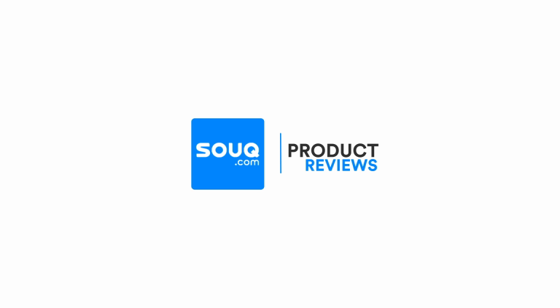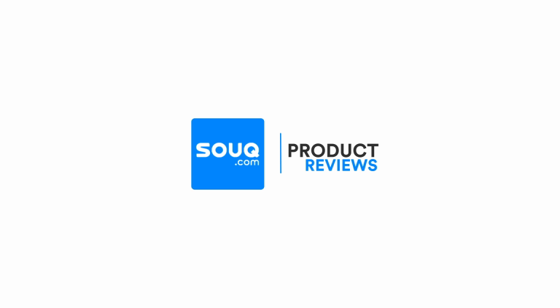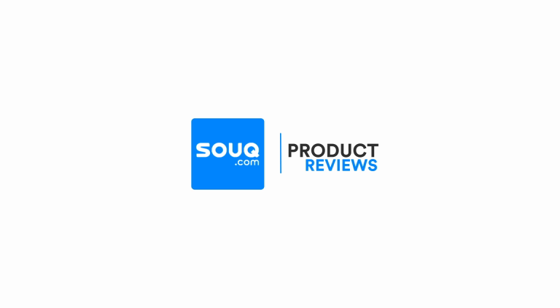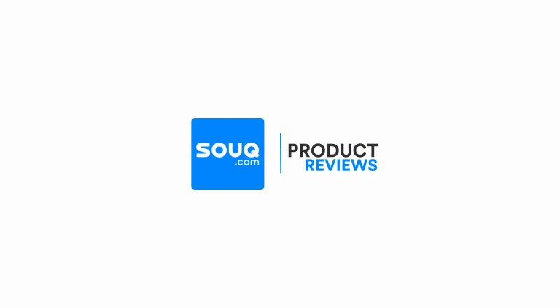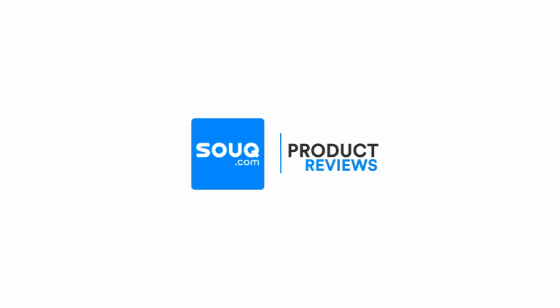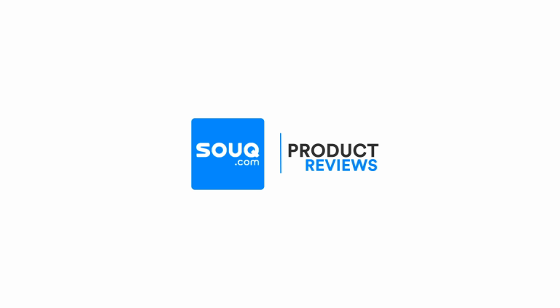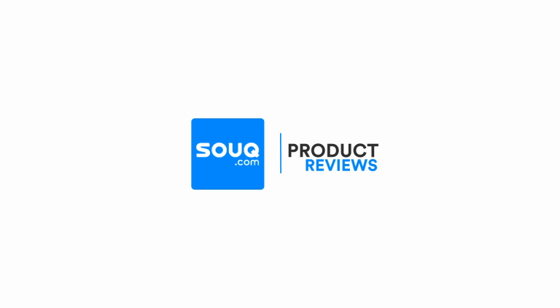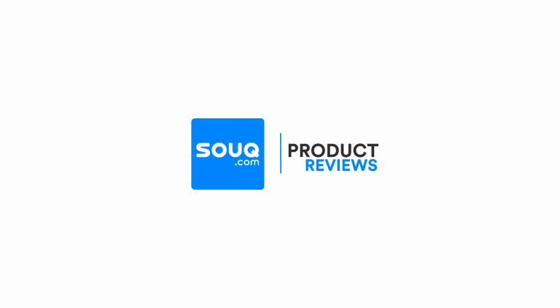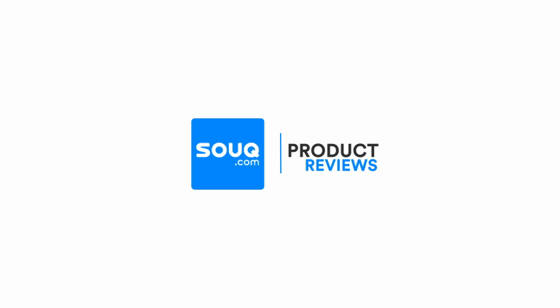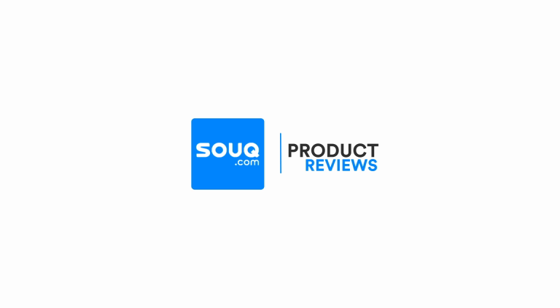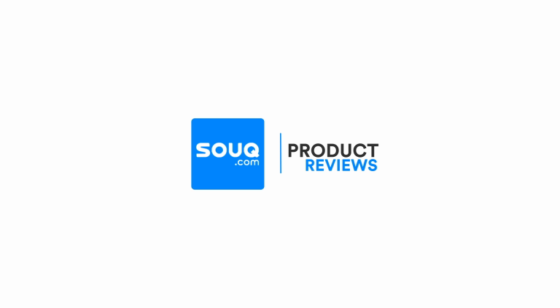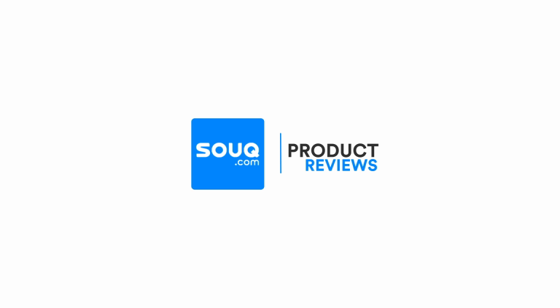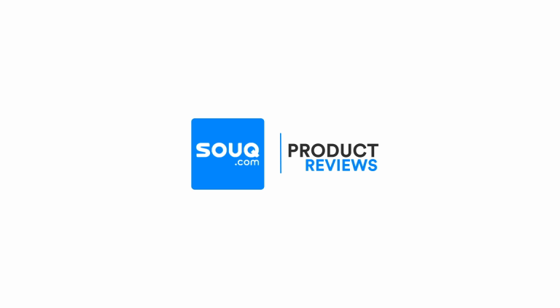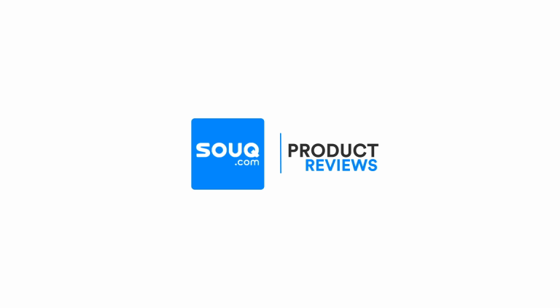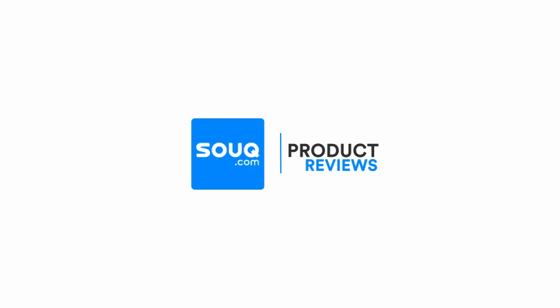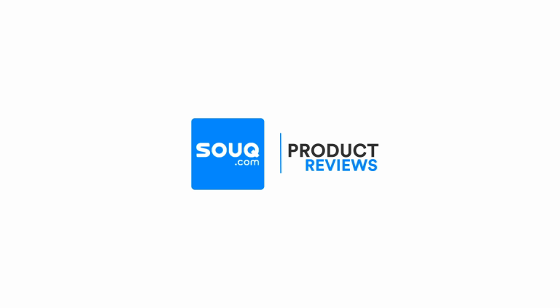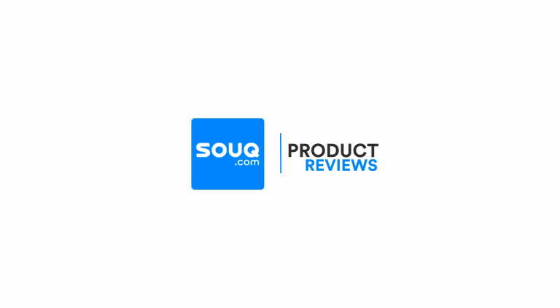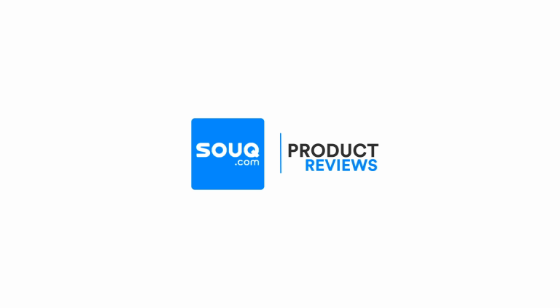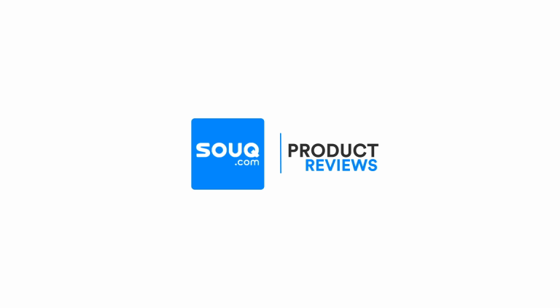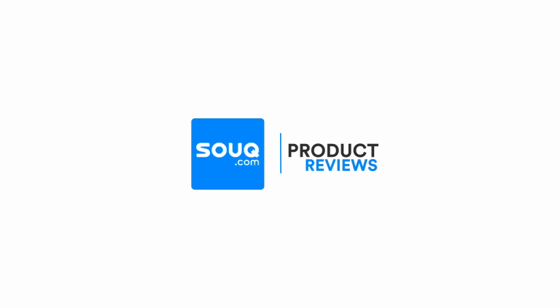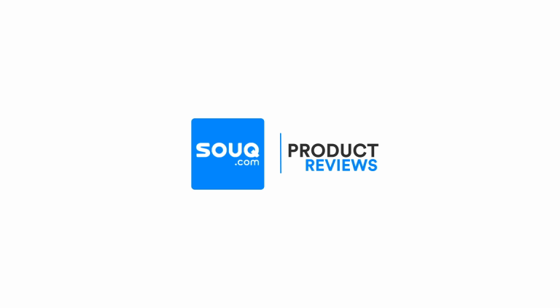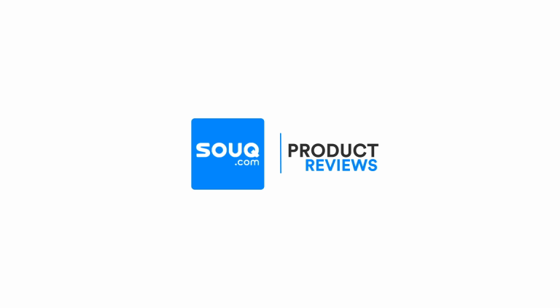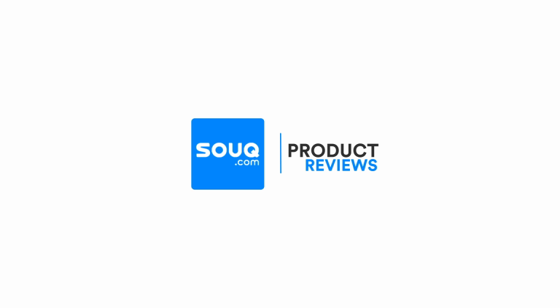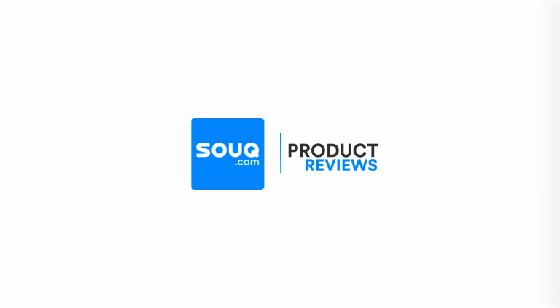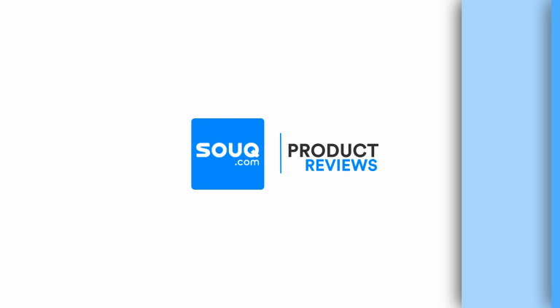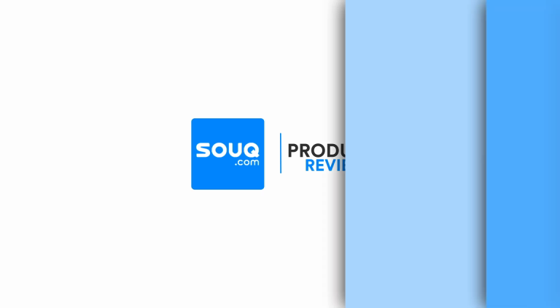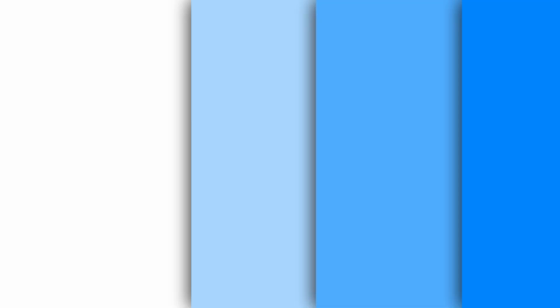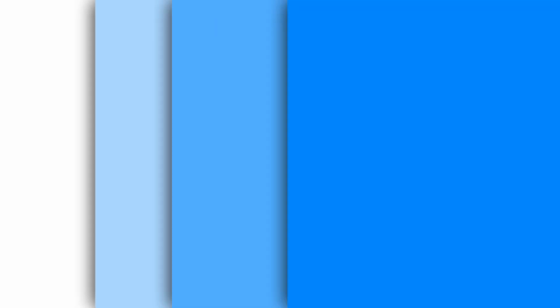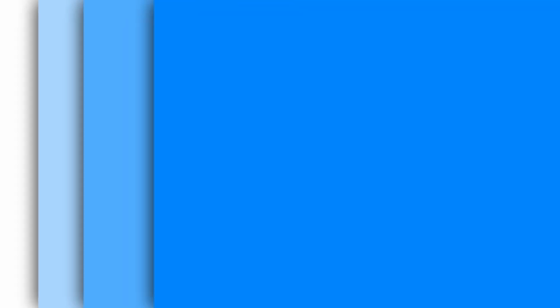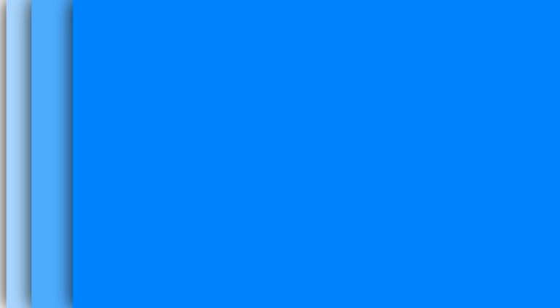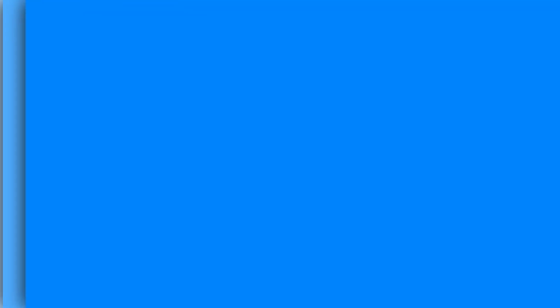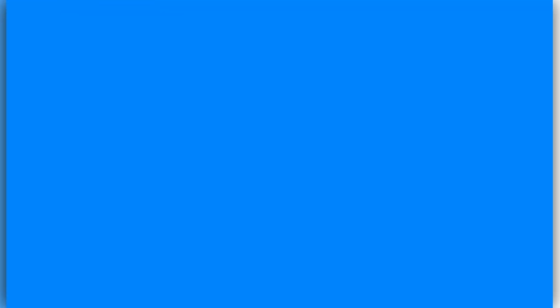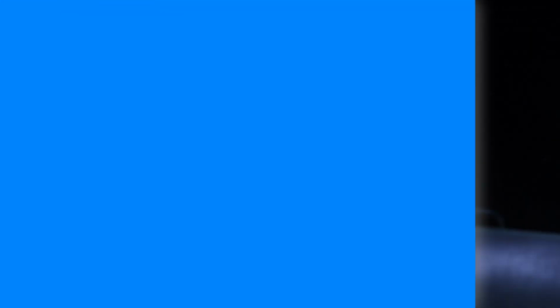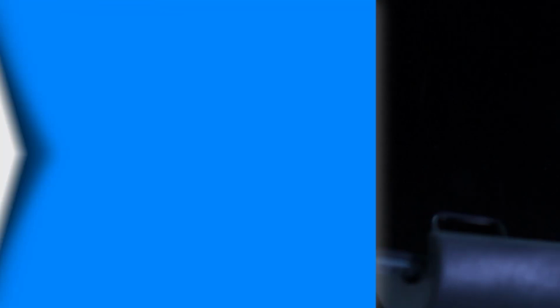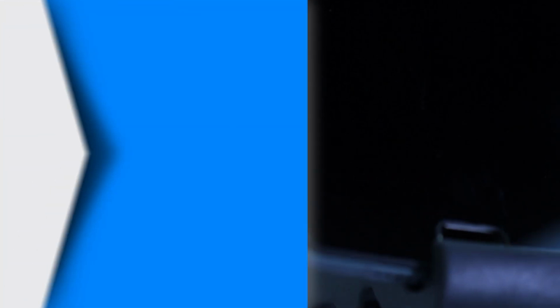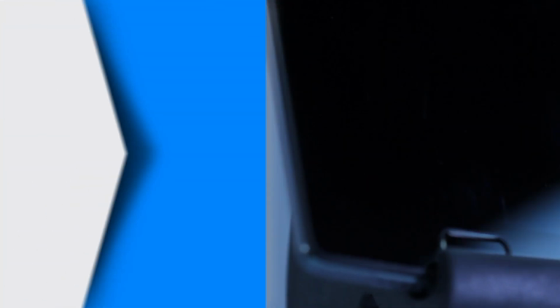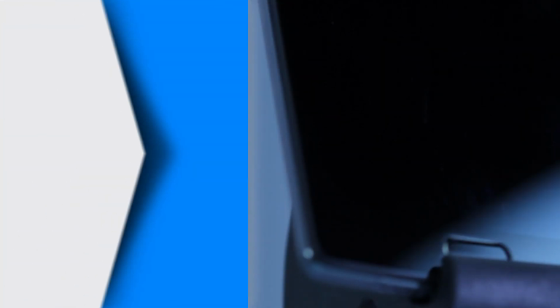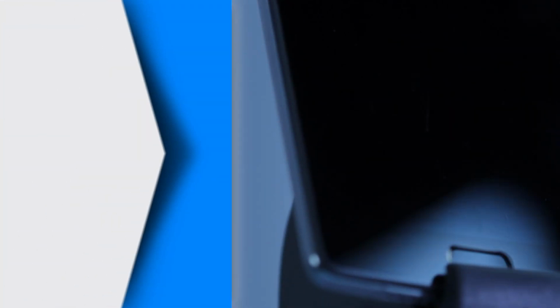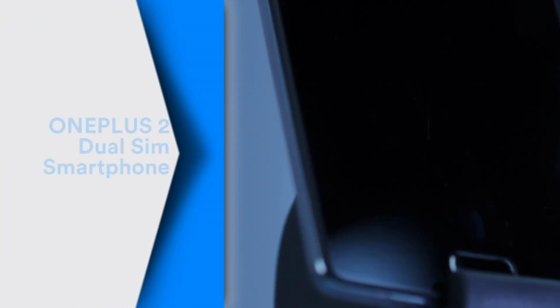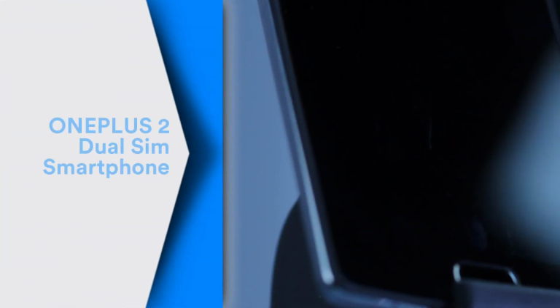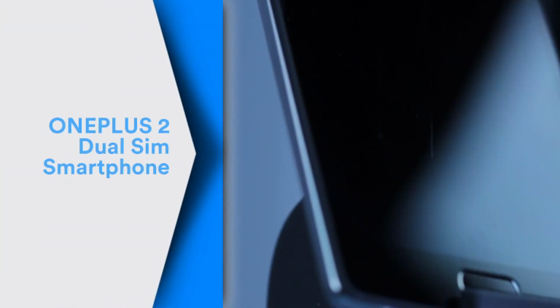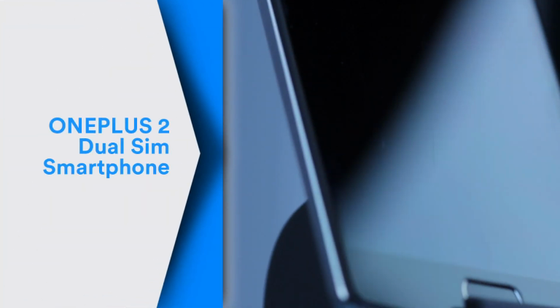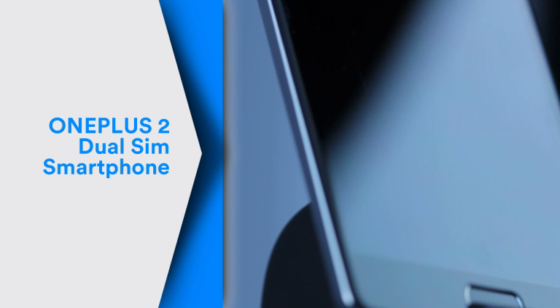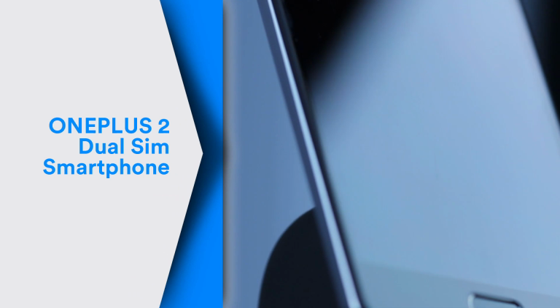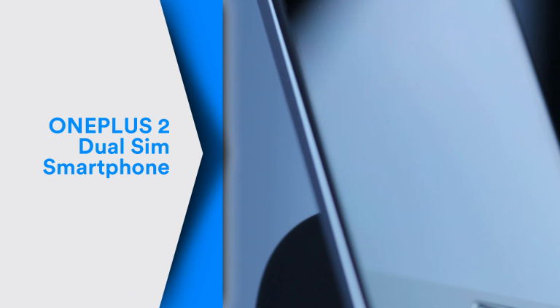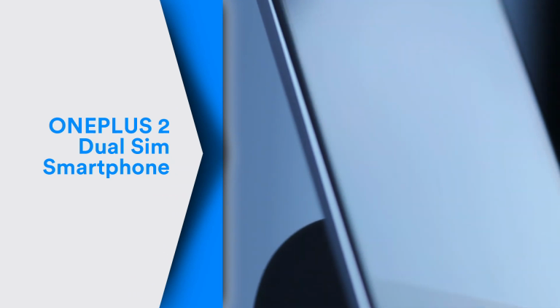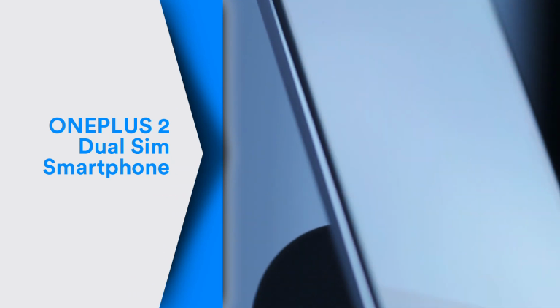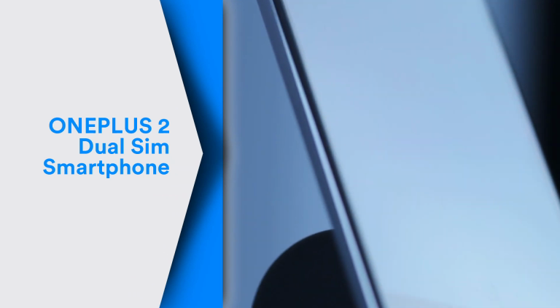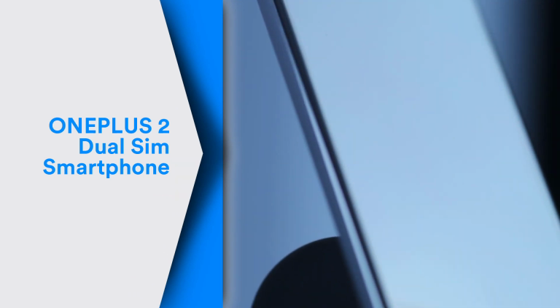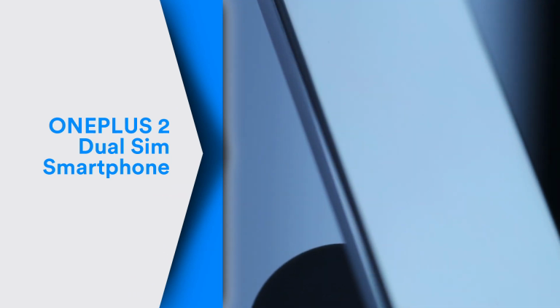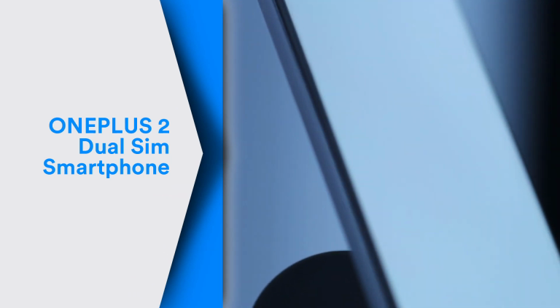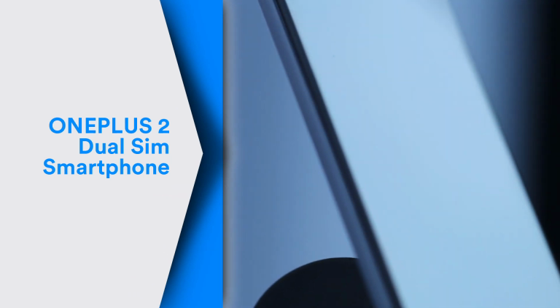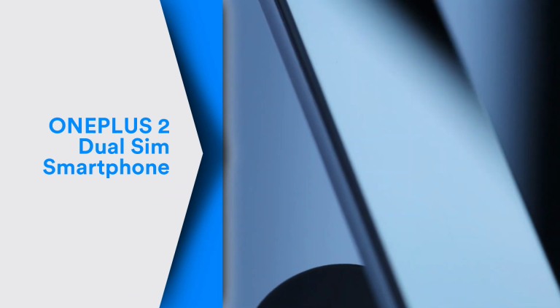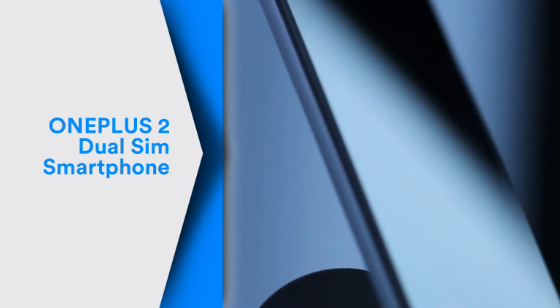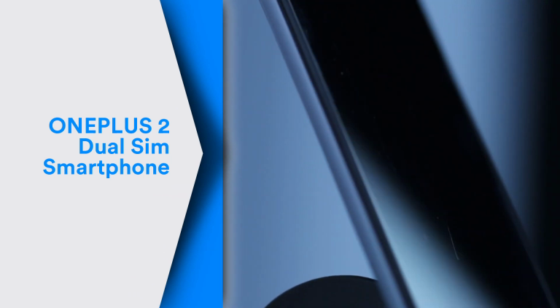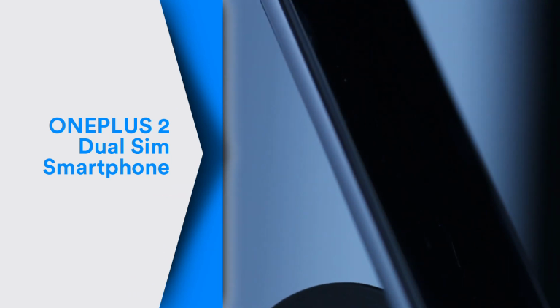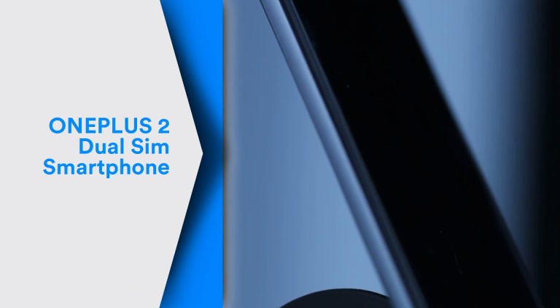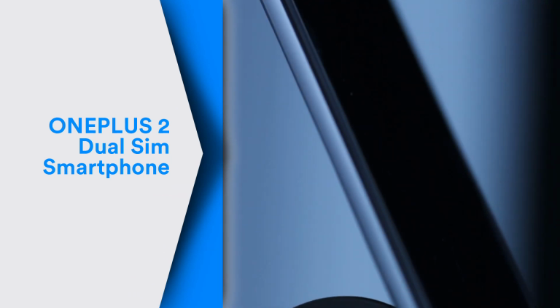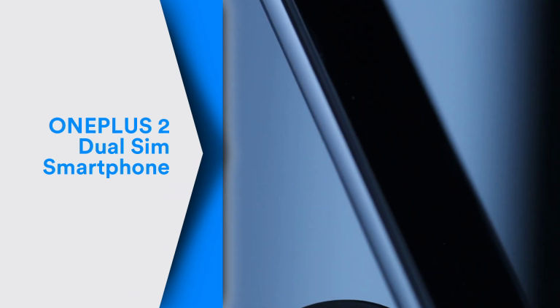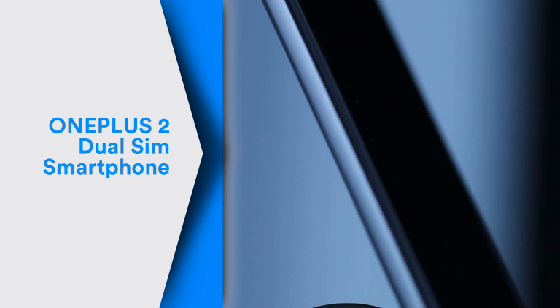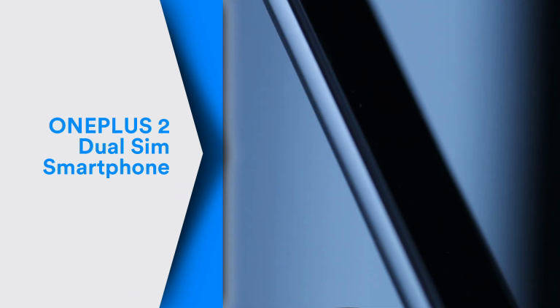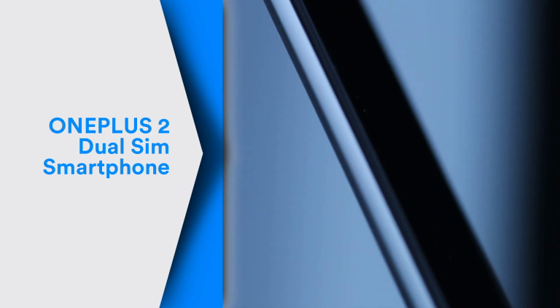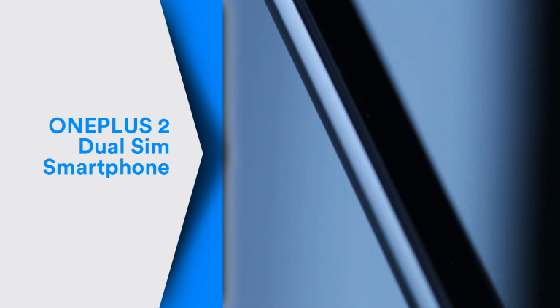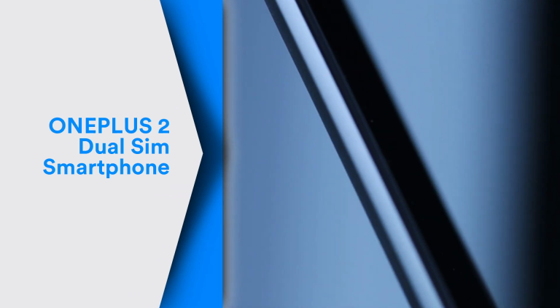Hello there and welcome to Souk.com Reviews. This review is for the OnePlus 2 Dual SIM Smartphone.